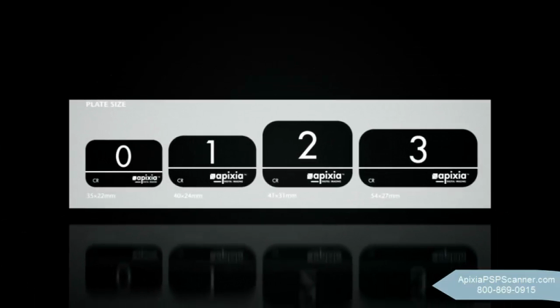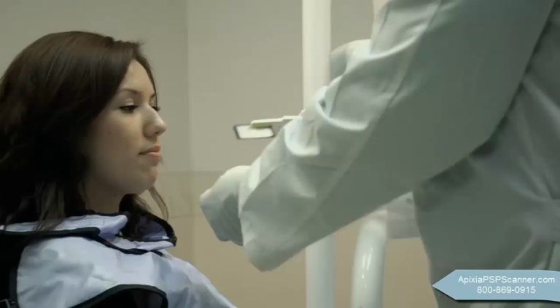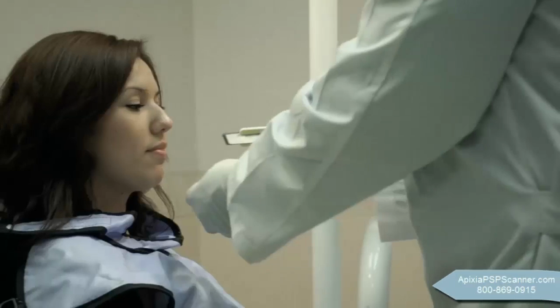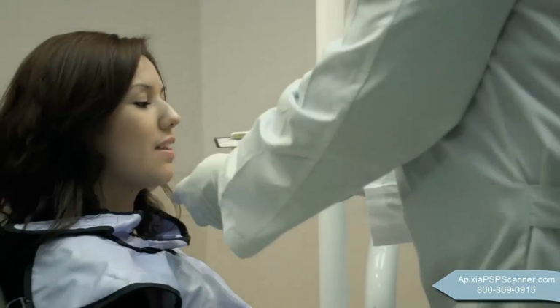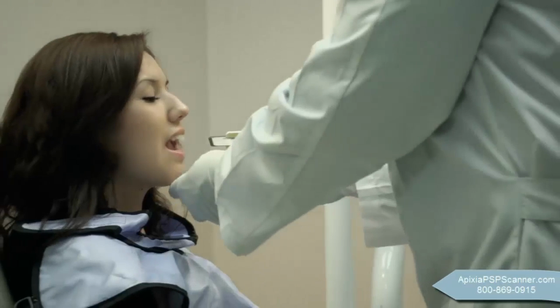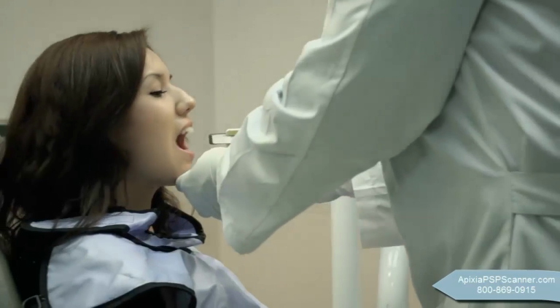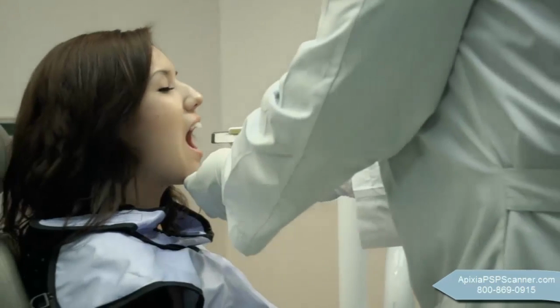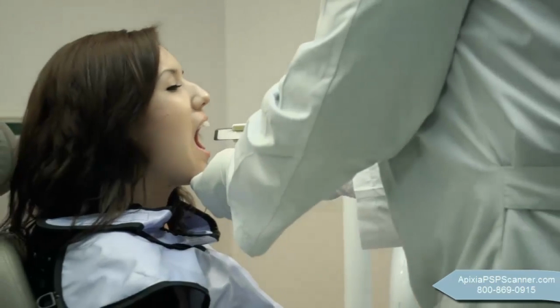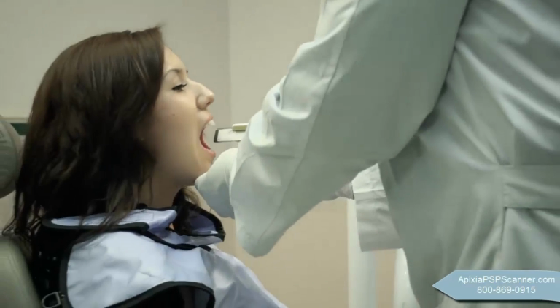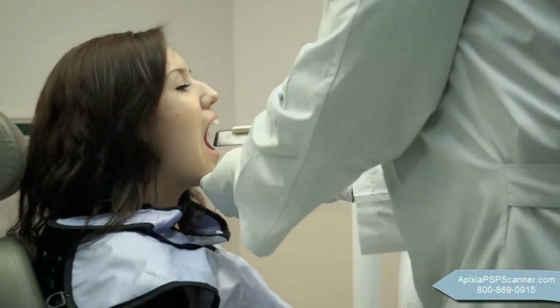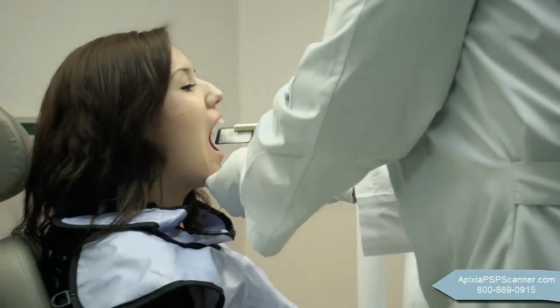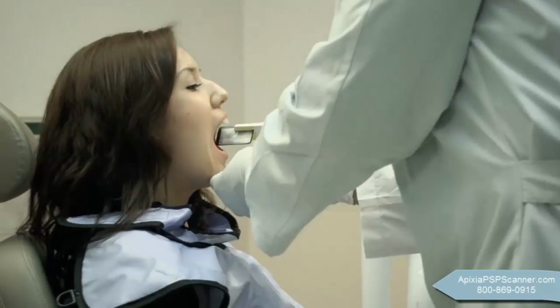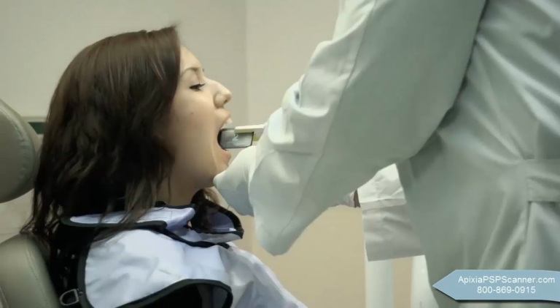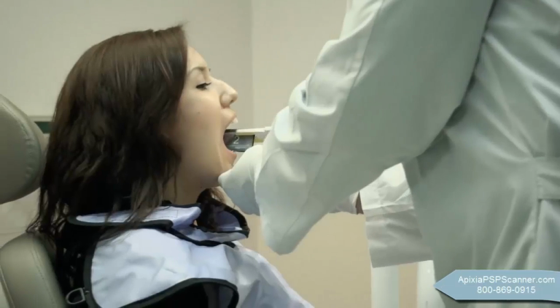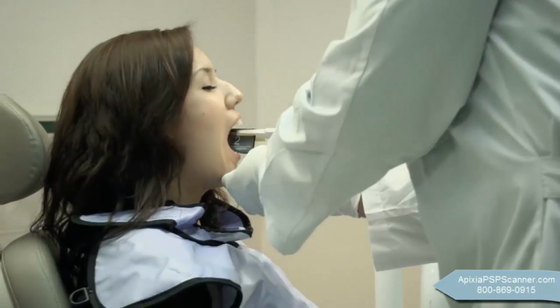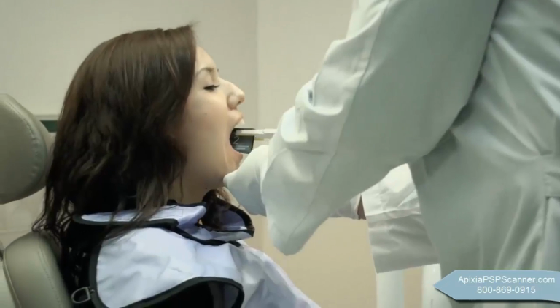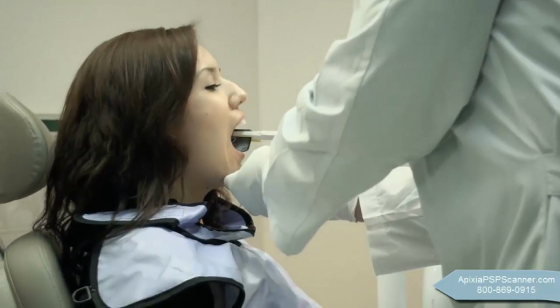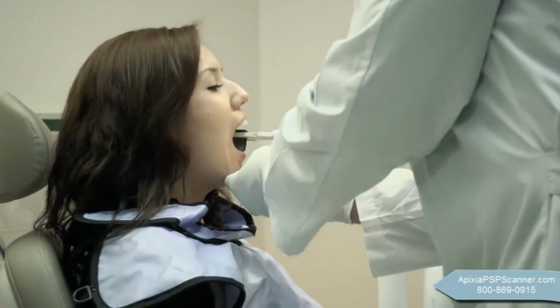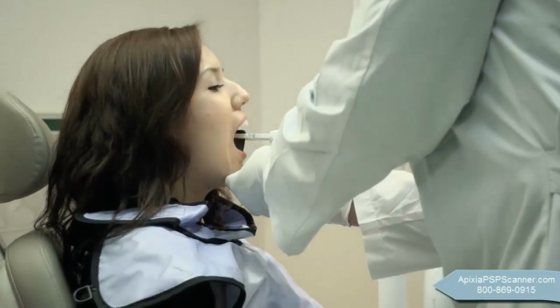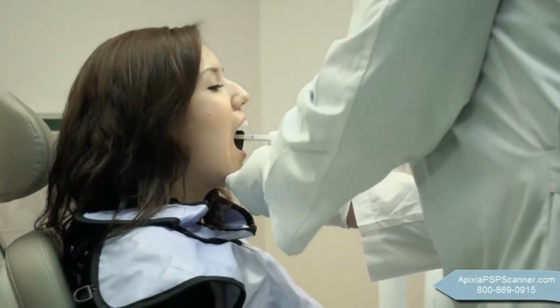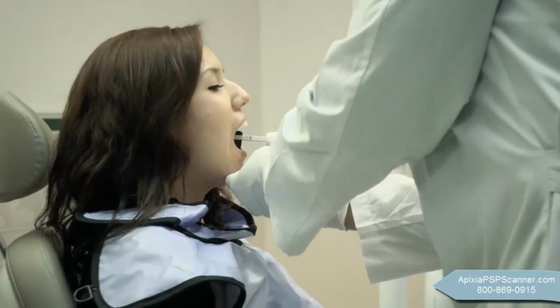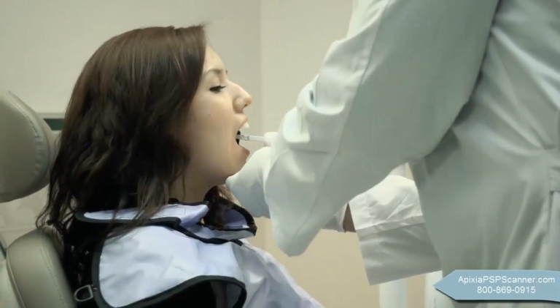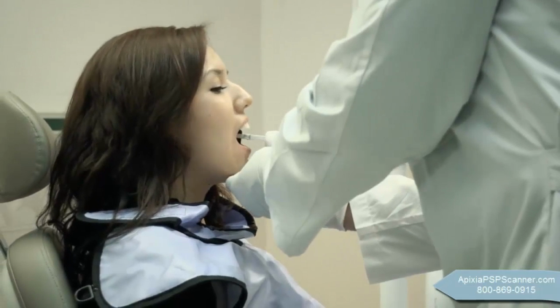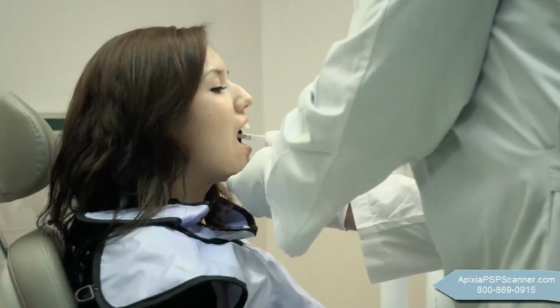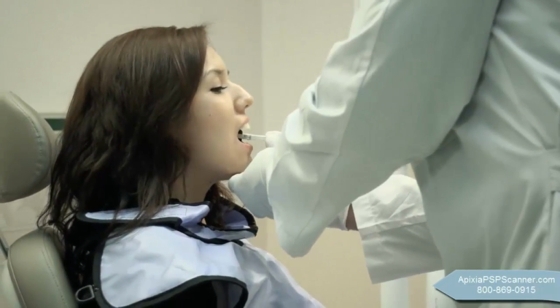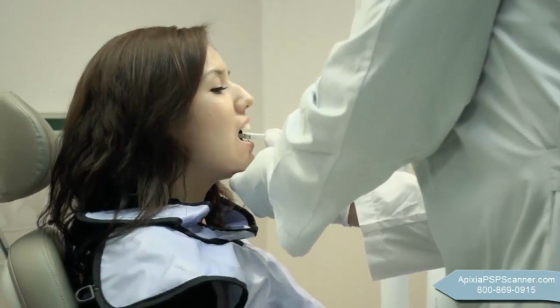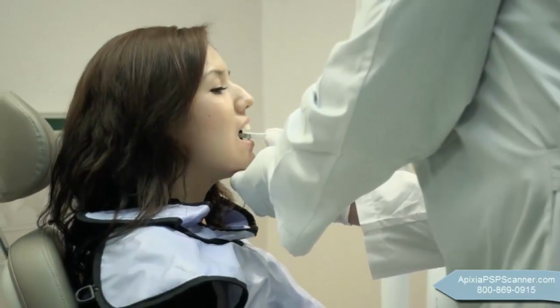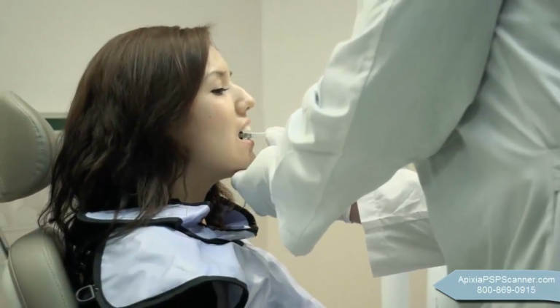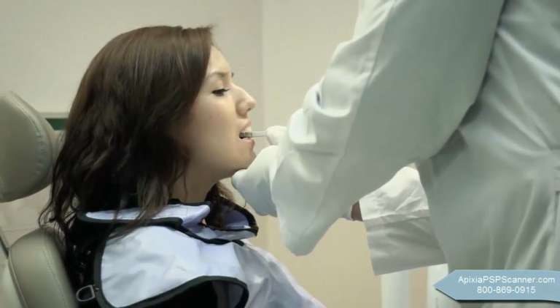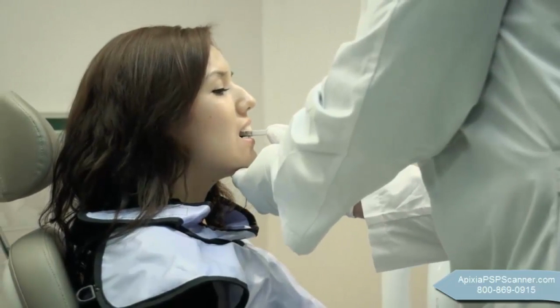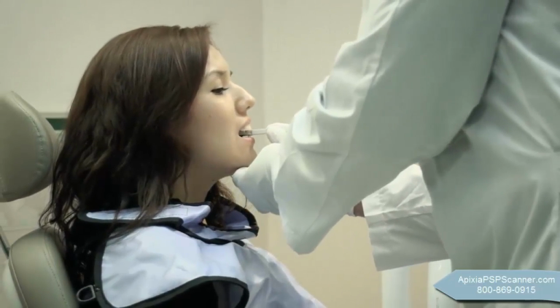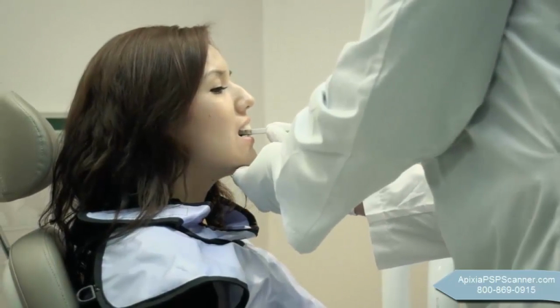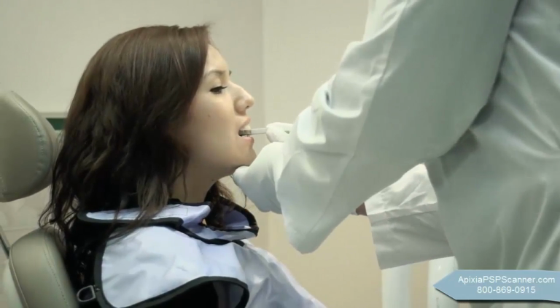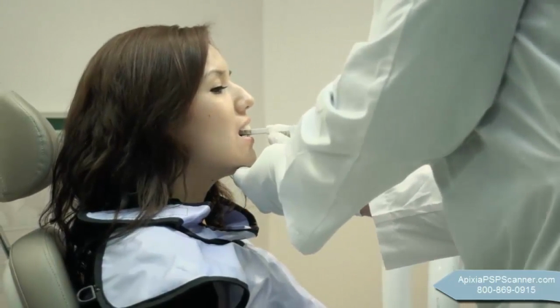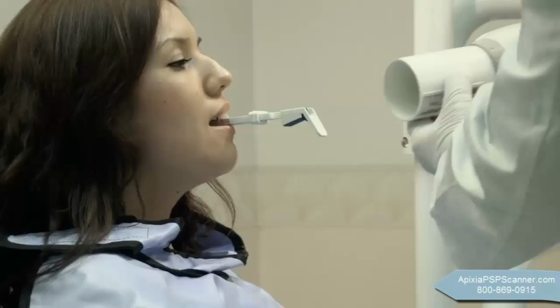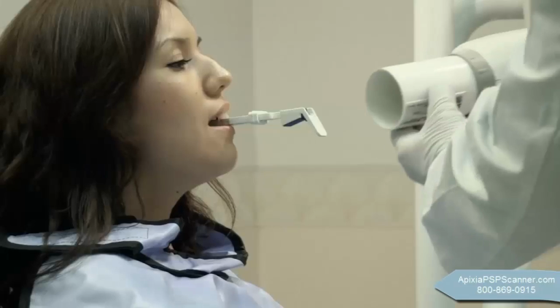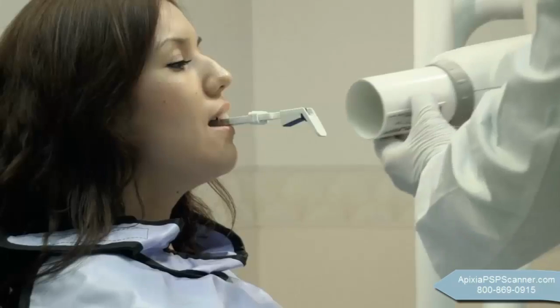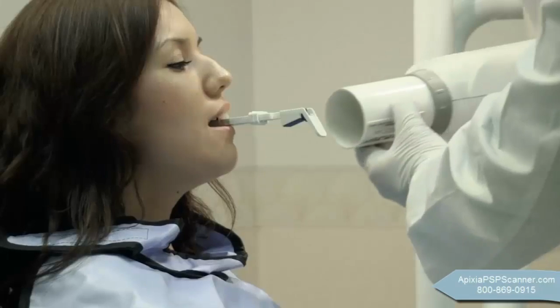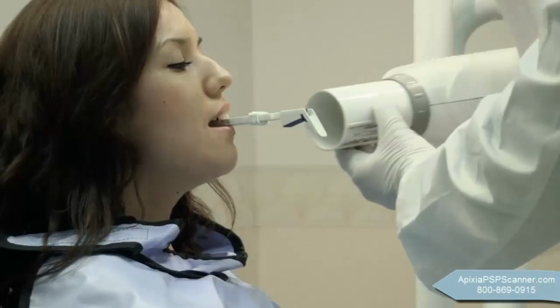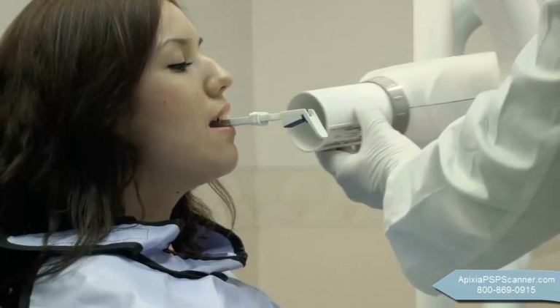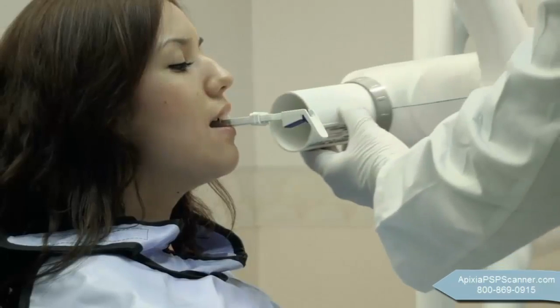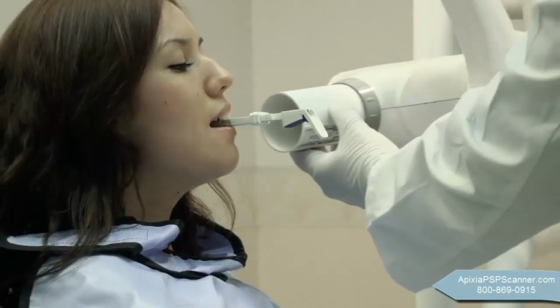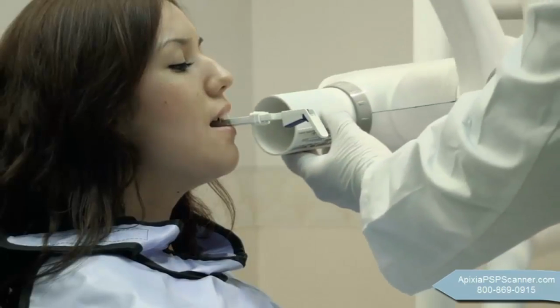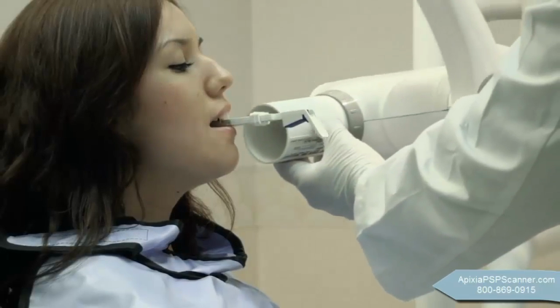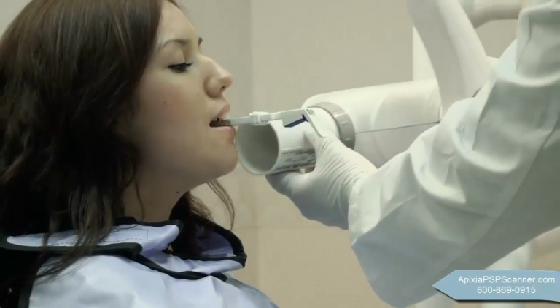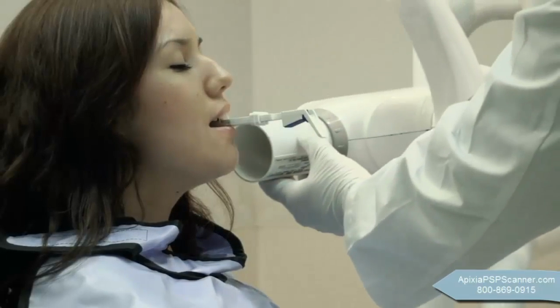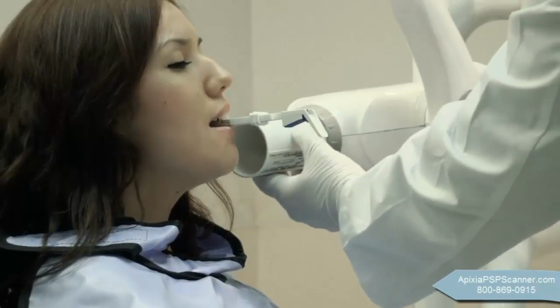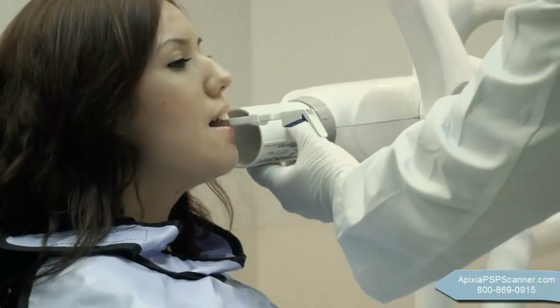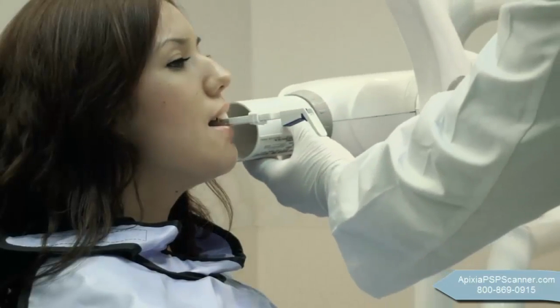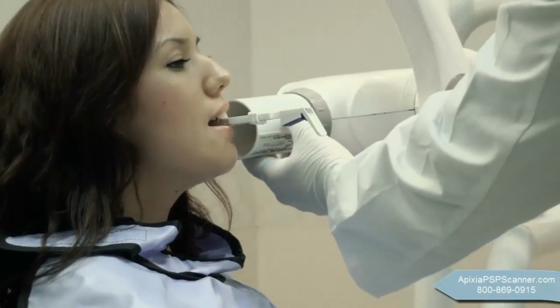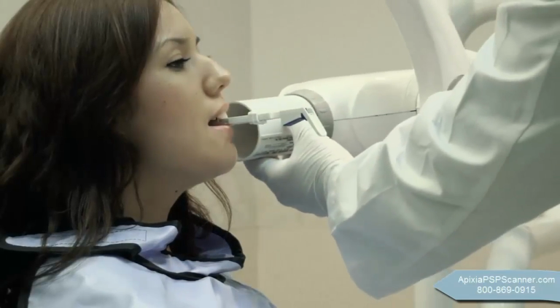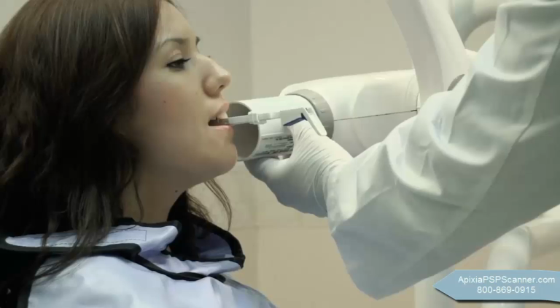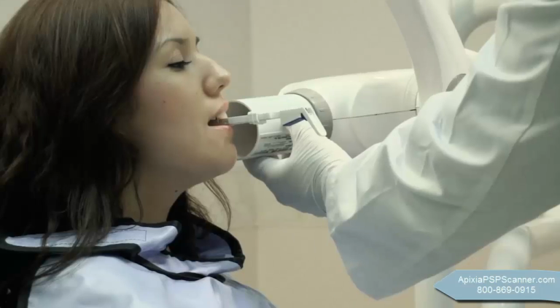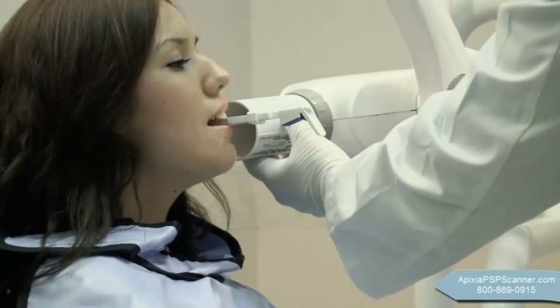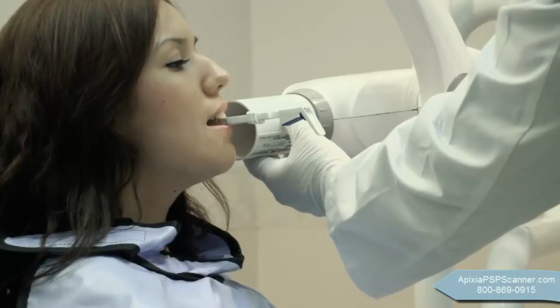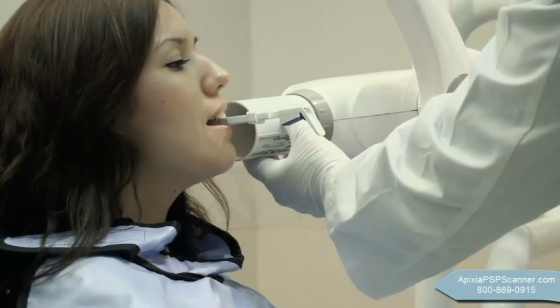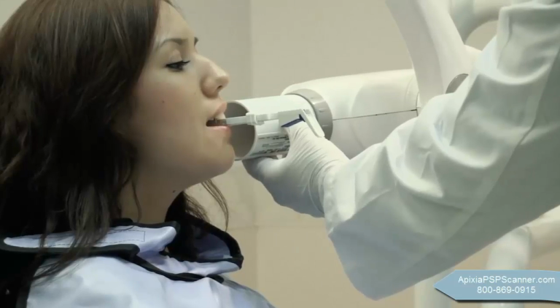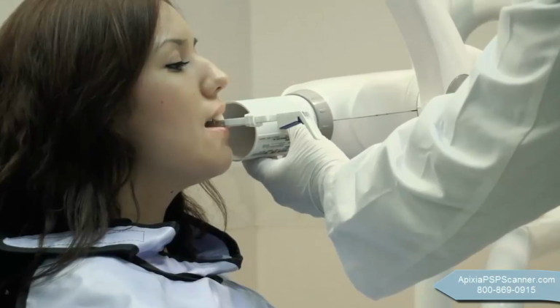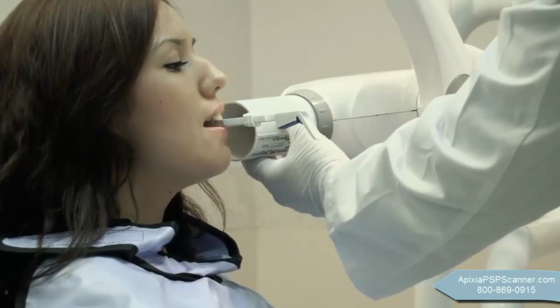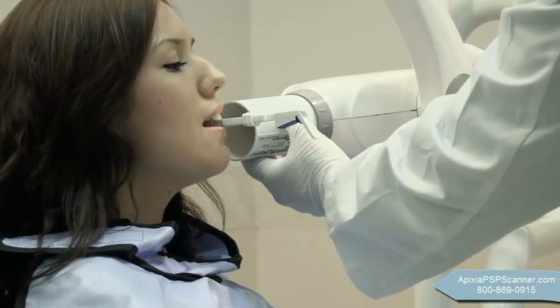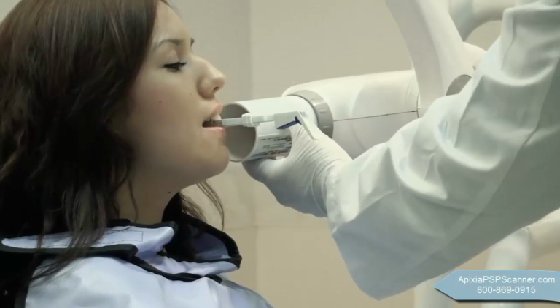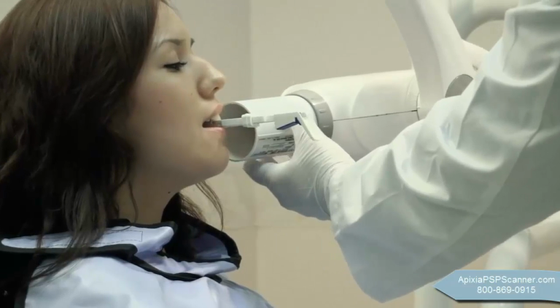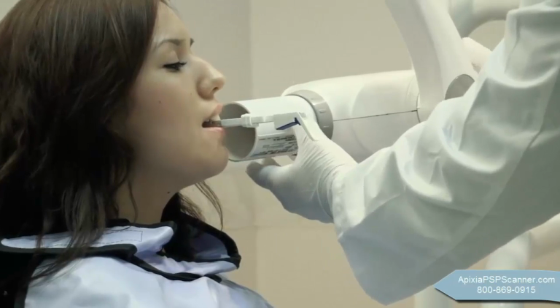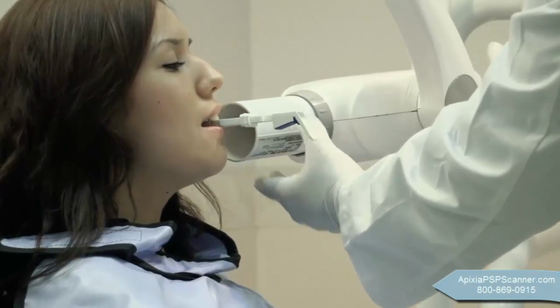After a quick scan of exposed plates, high-resolution images are ready to be stored, emailed, and printed at the touch of a button.